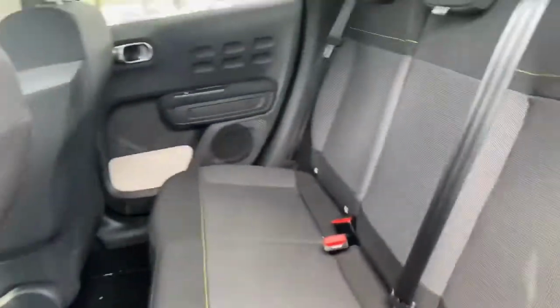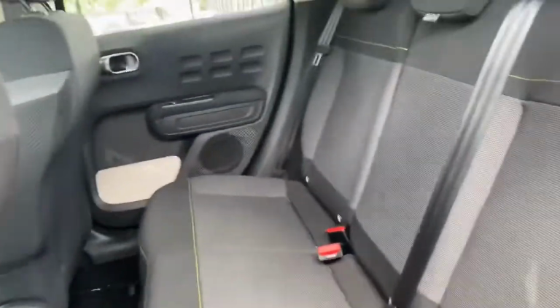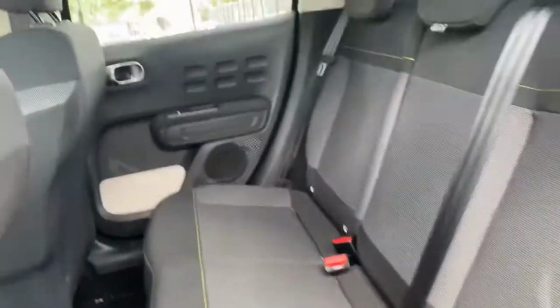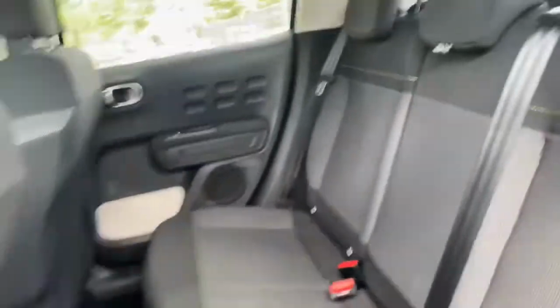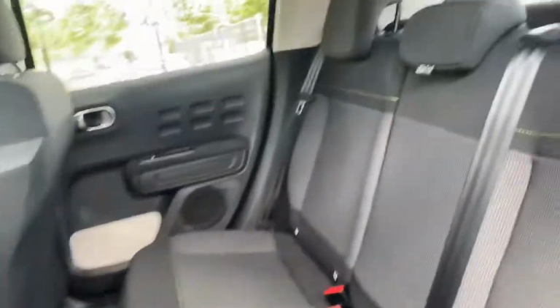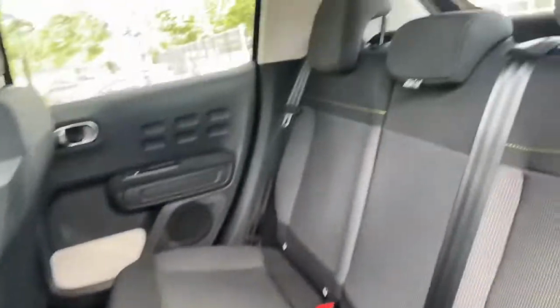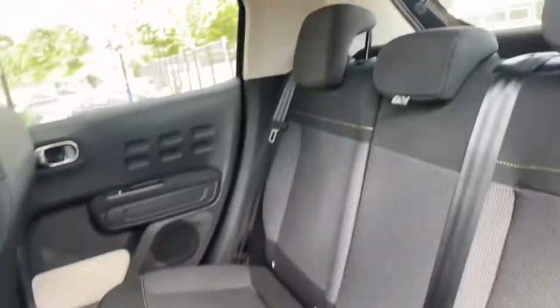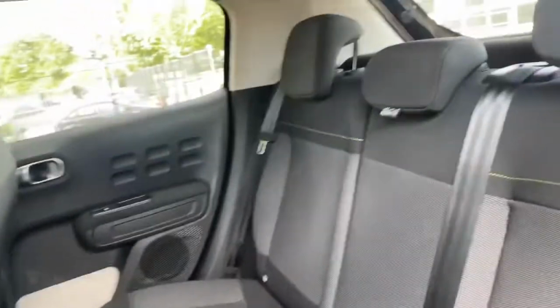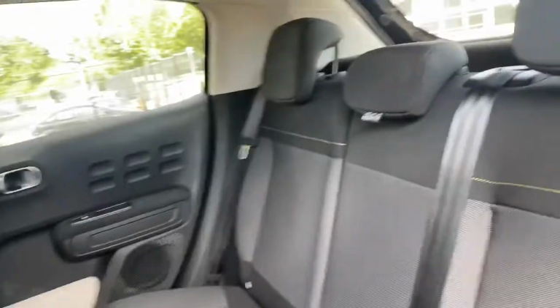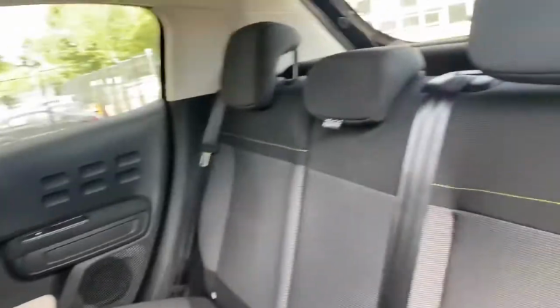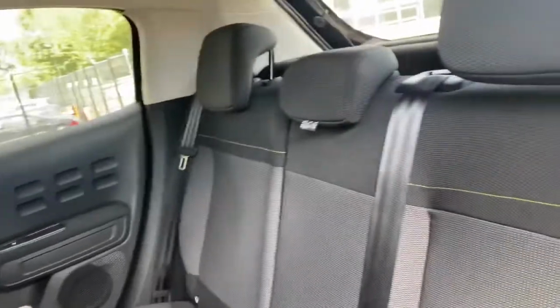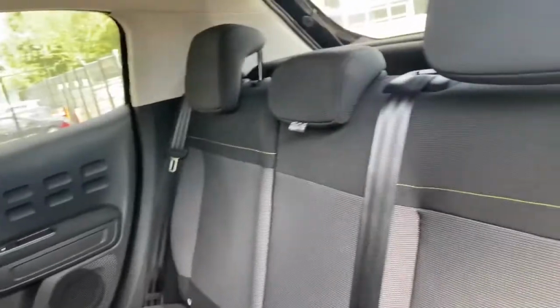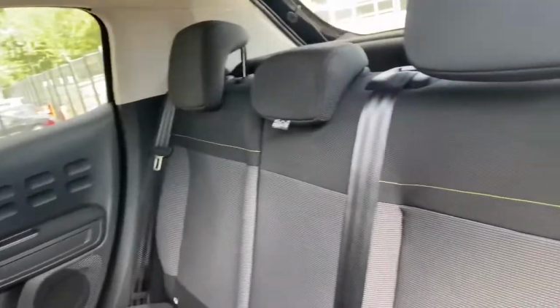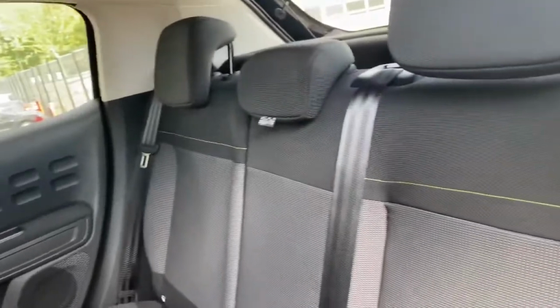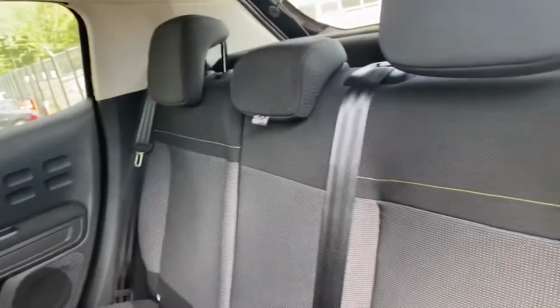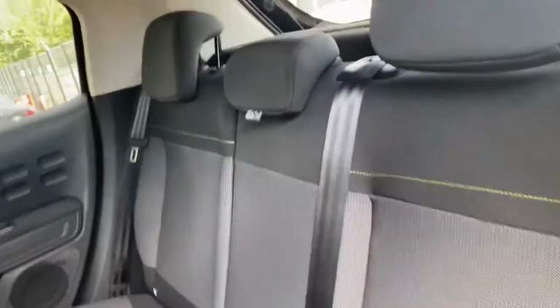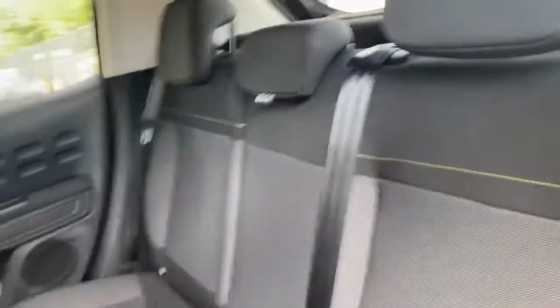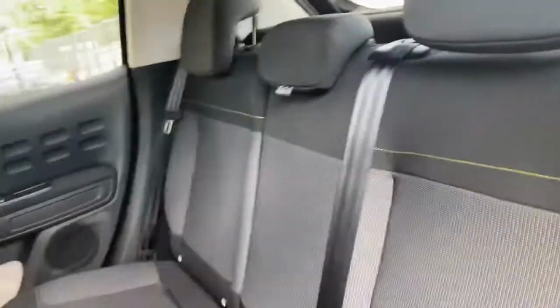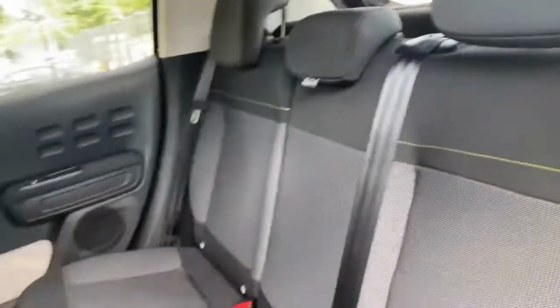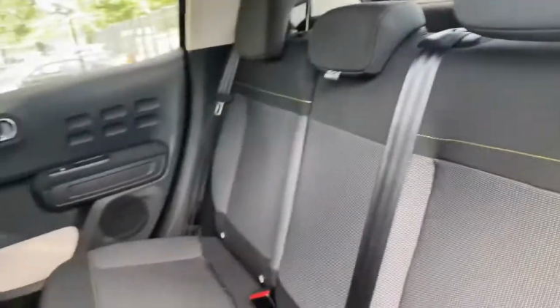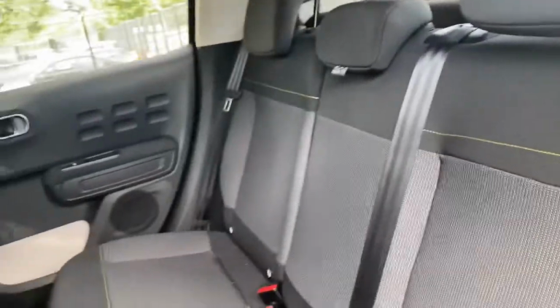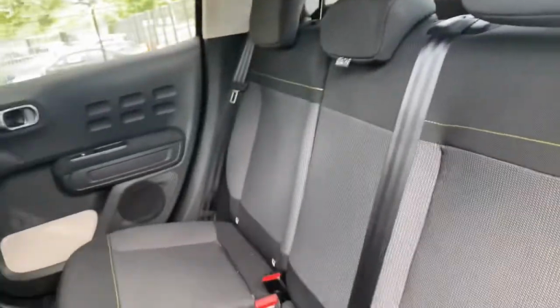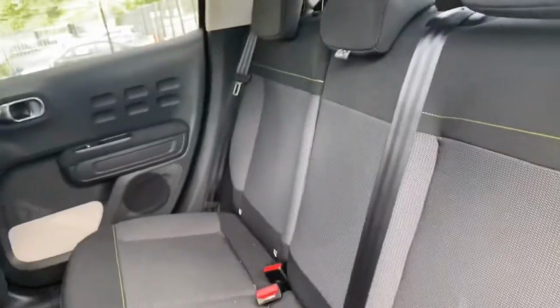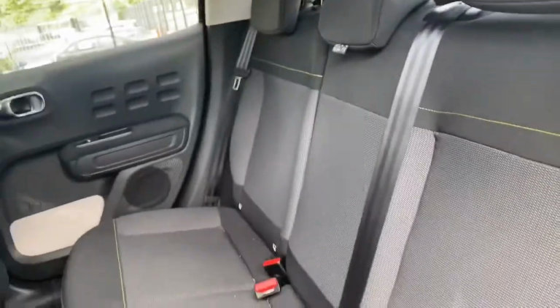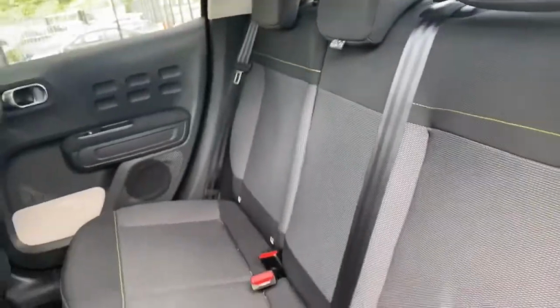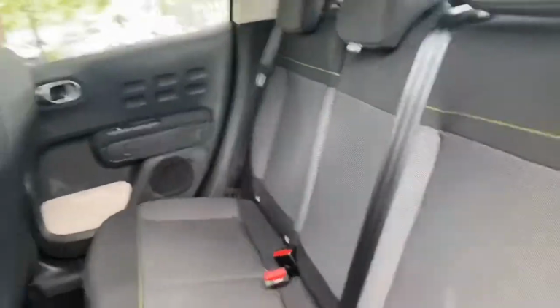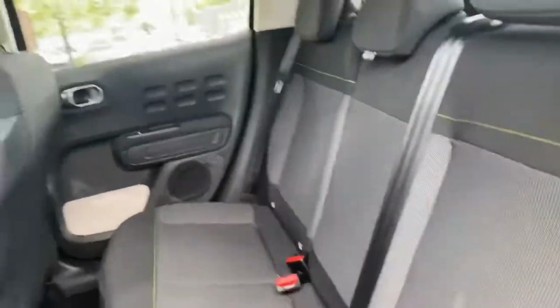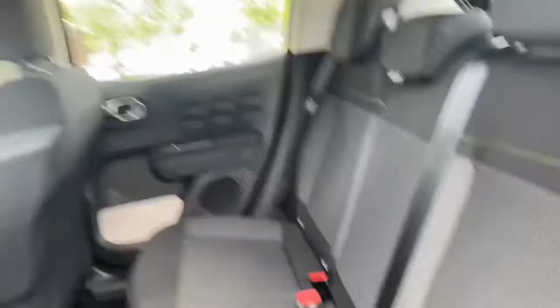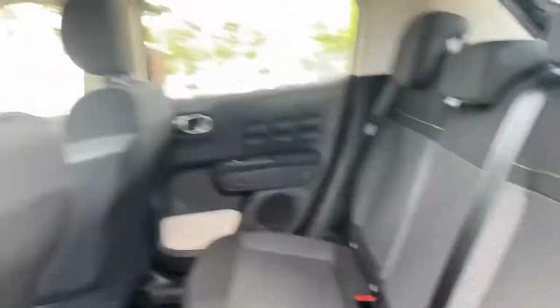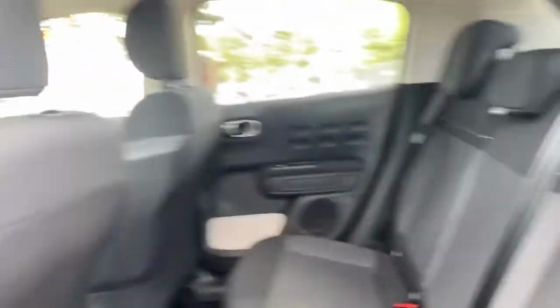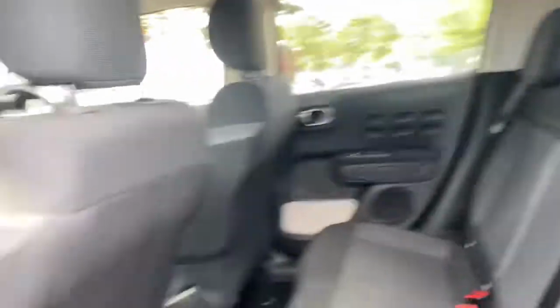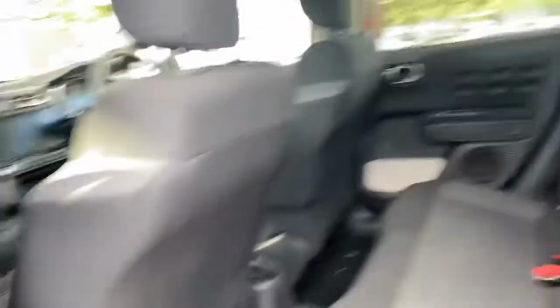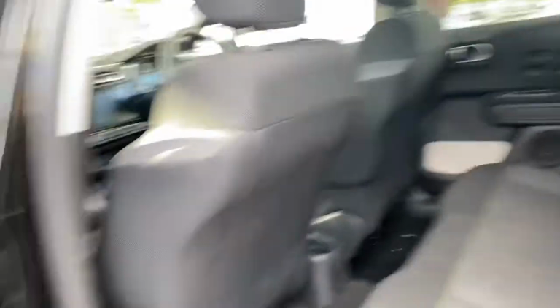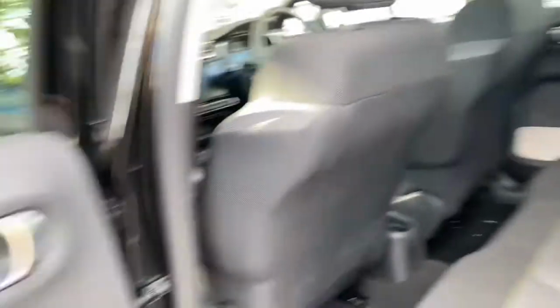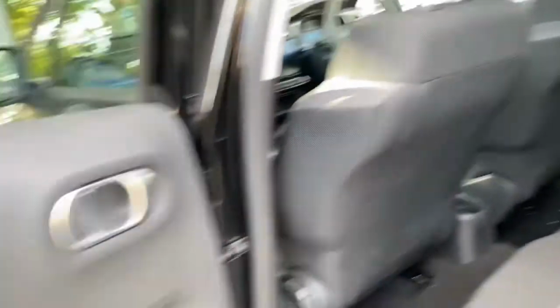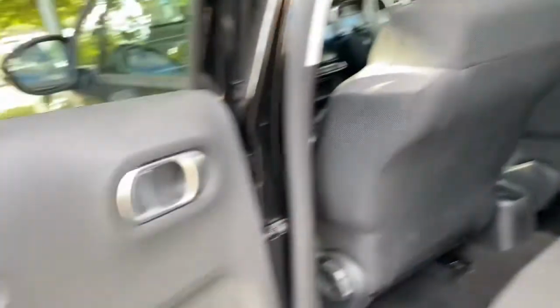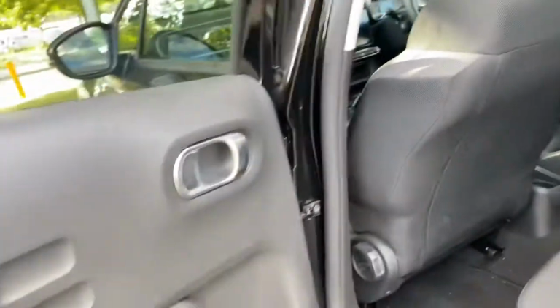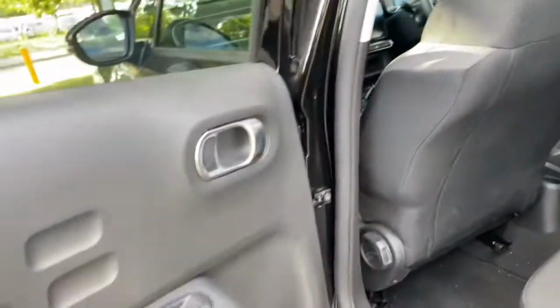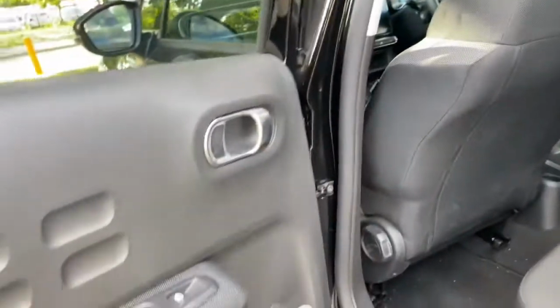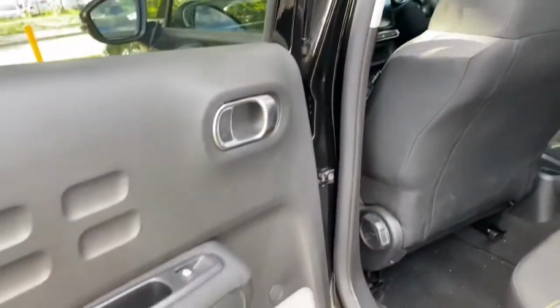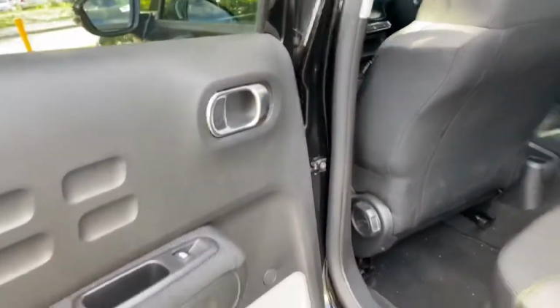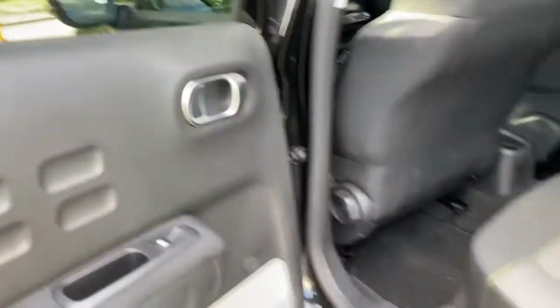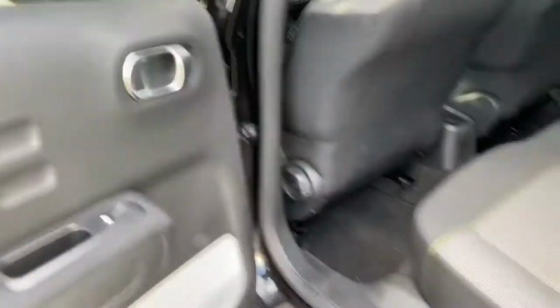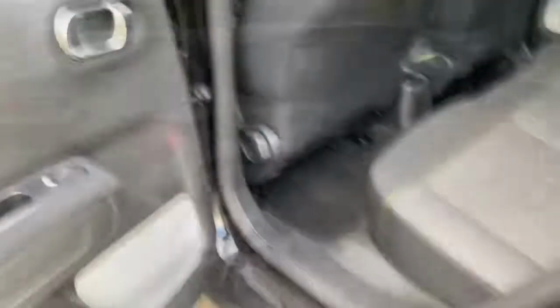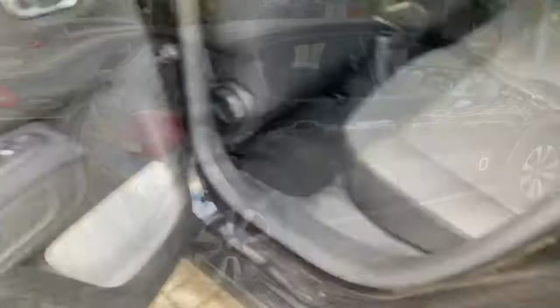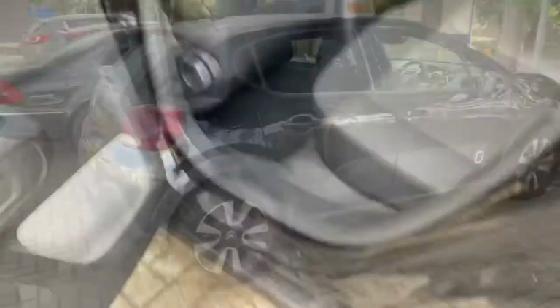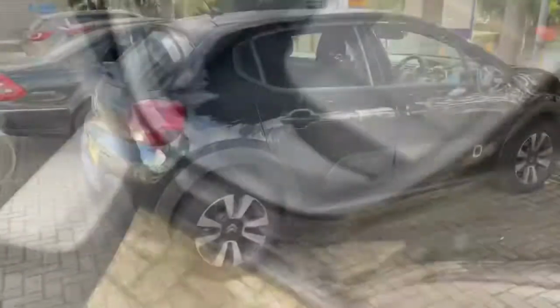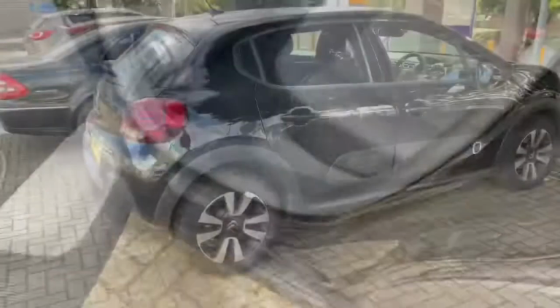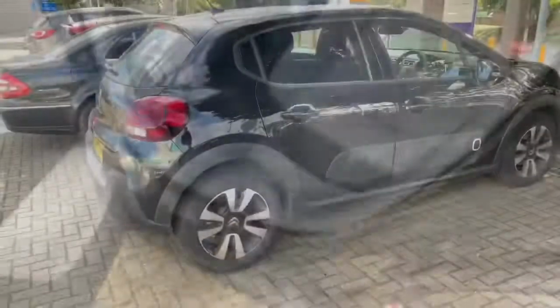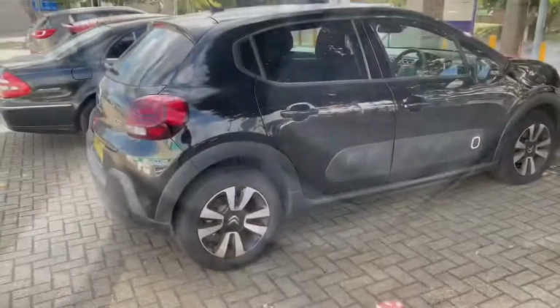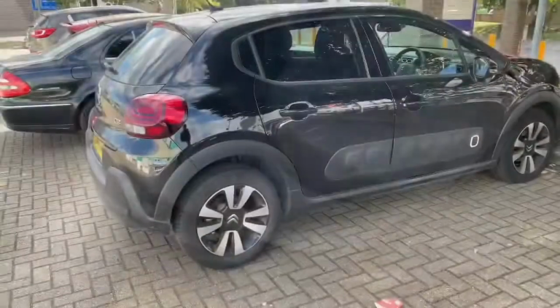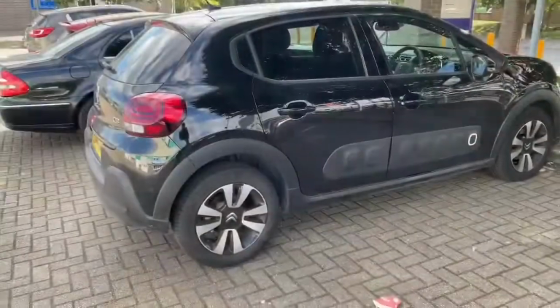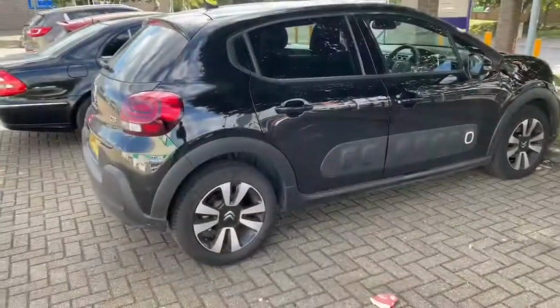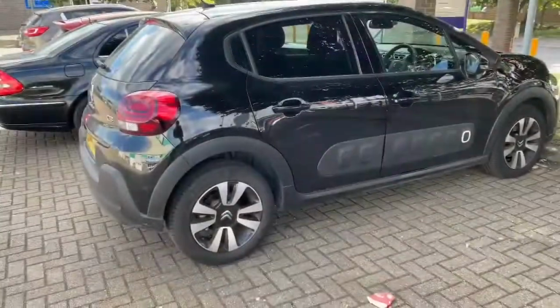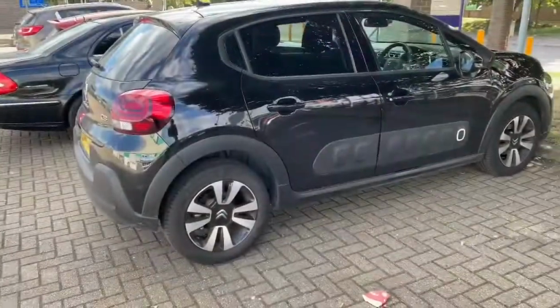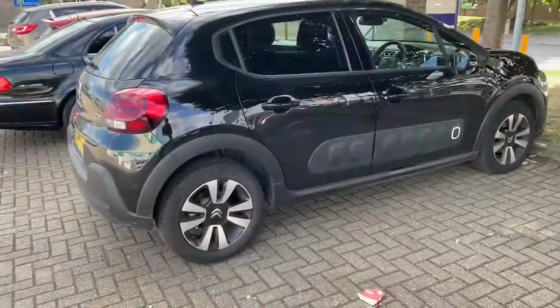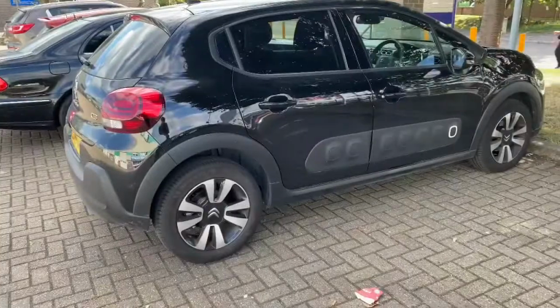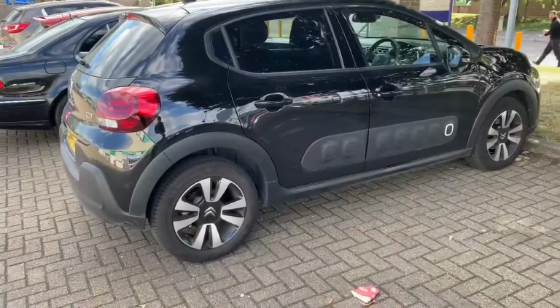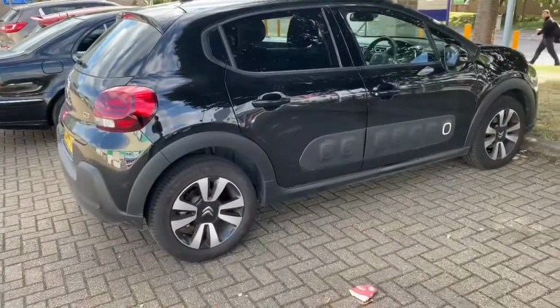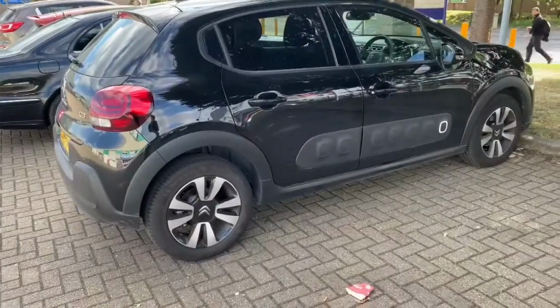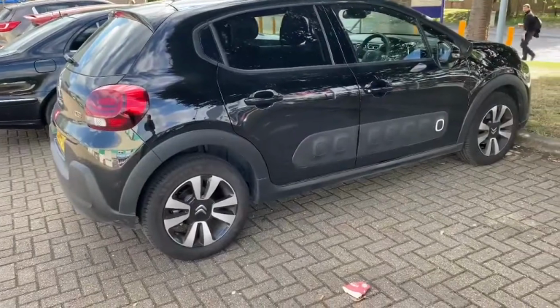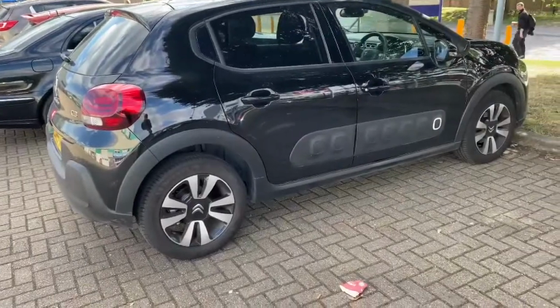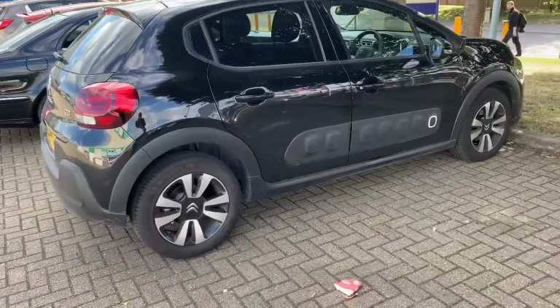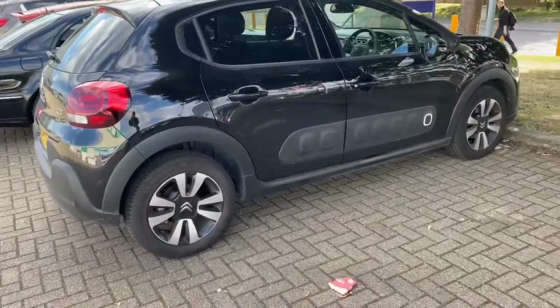It's quite spacial at the back for three as well, as you can see. Quite retro as well — as you can see, it's a very nice looking little car.